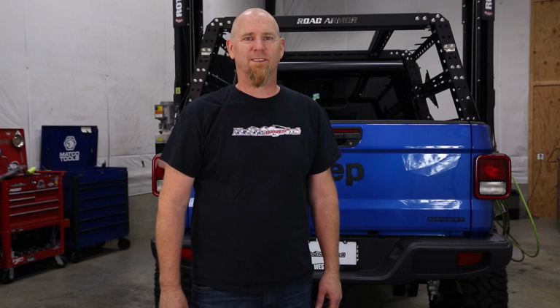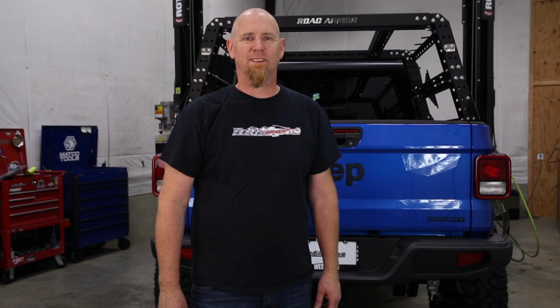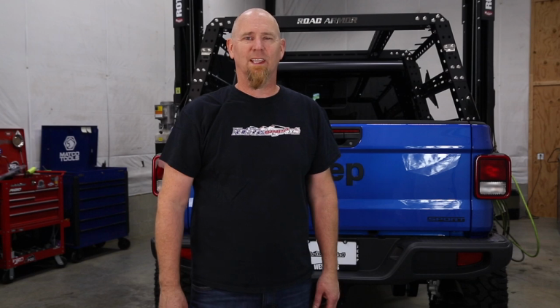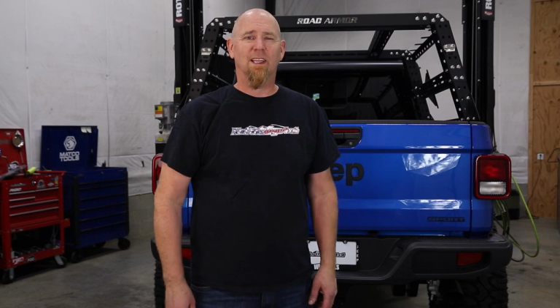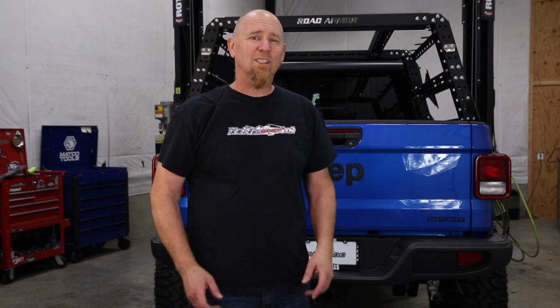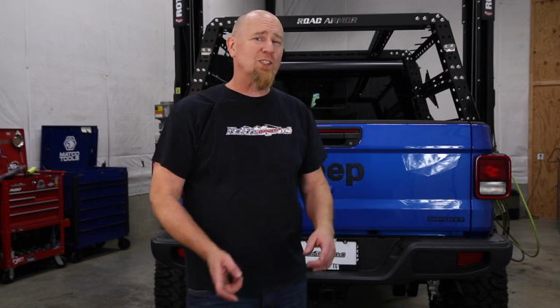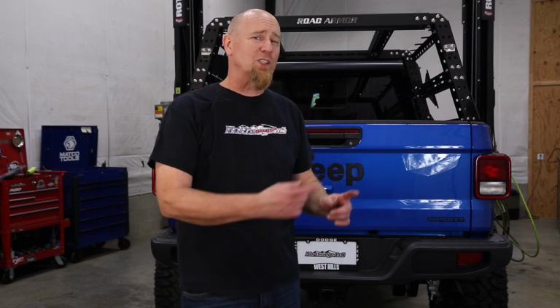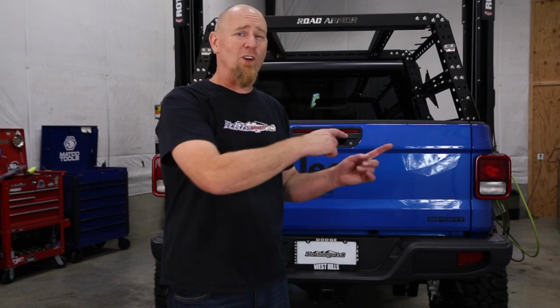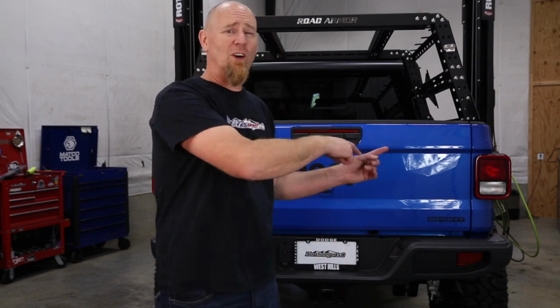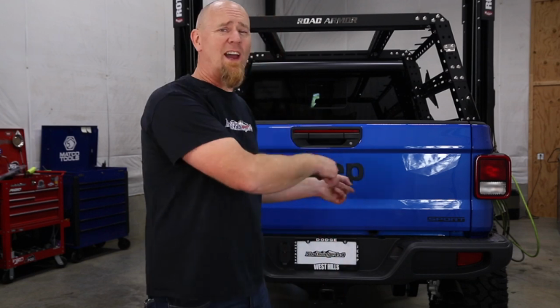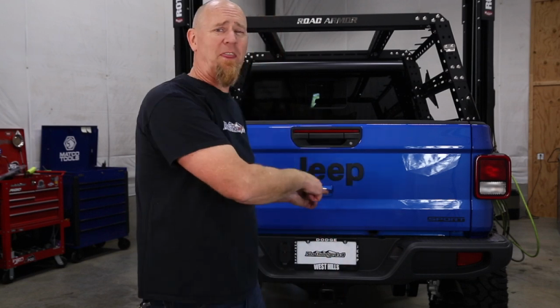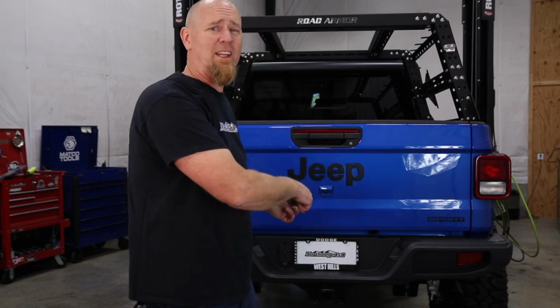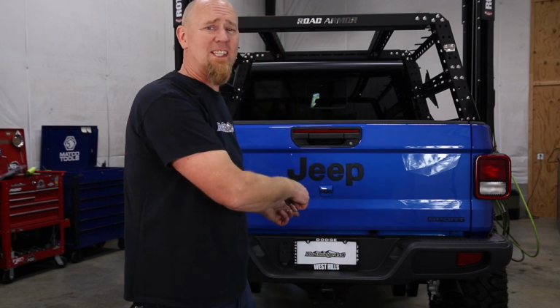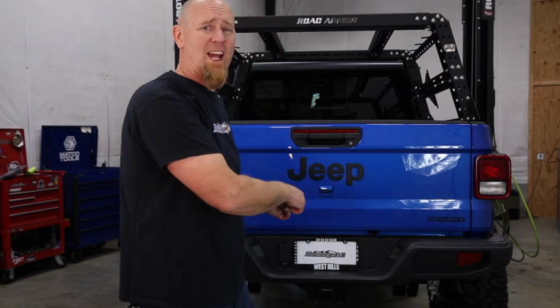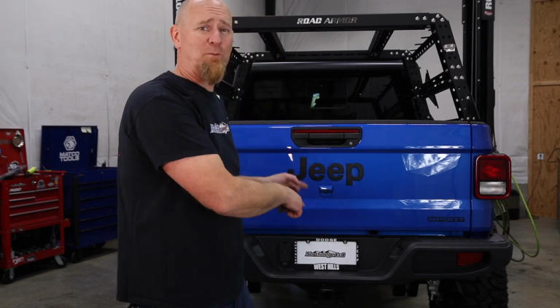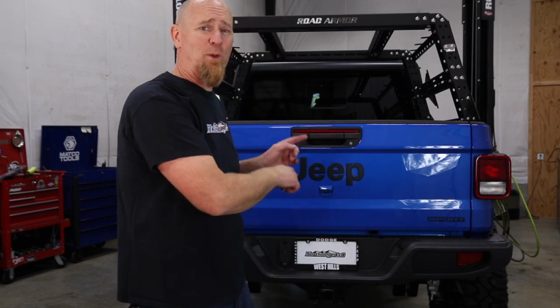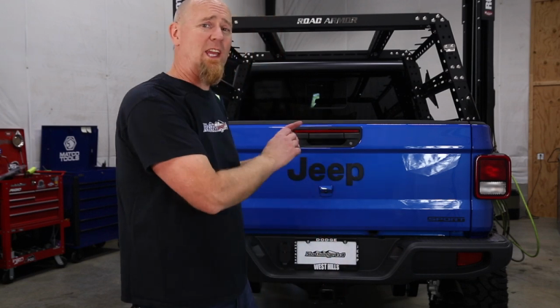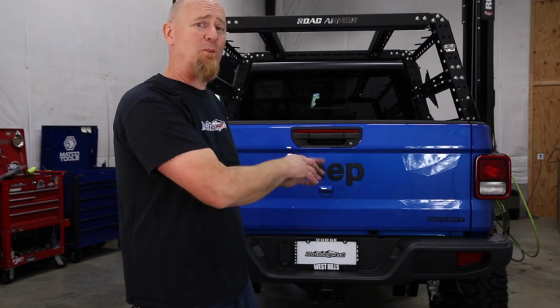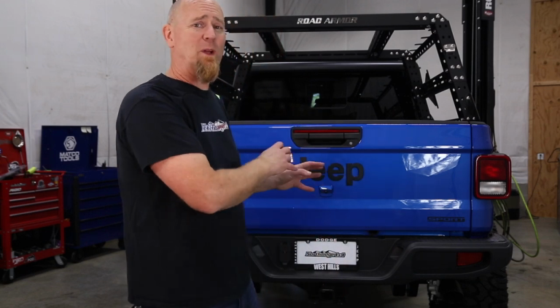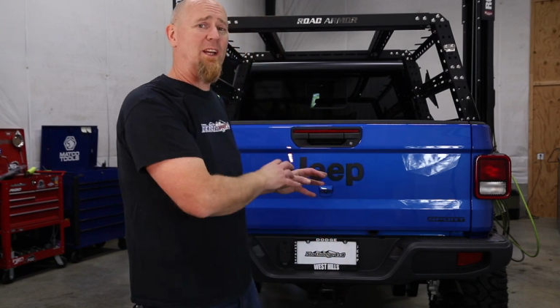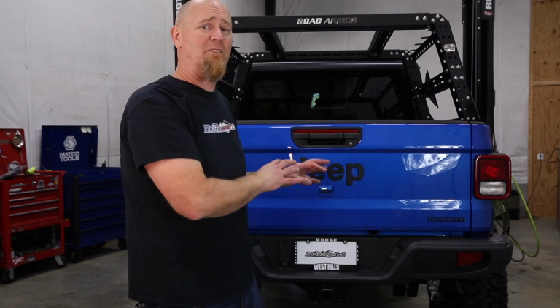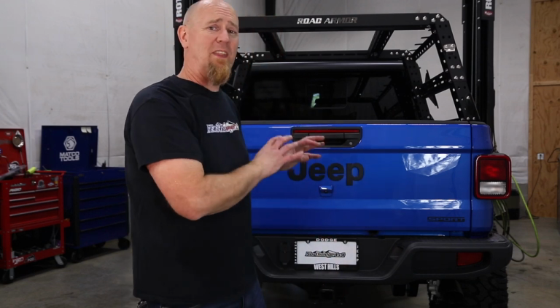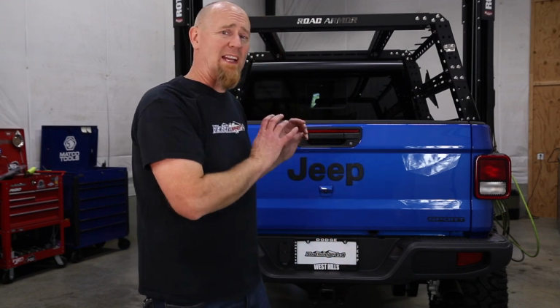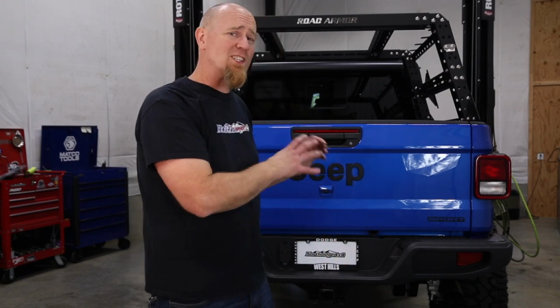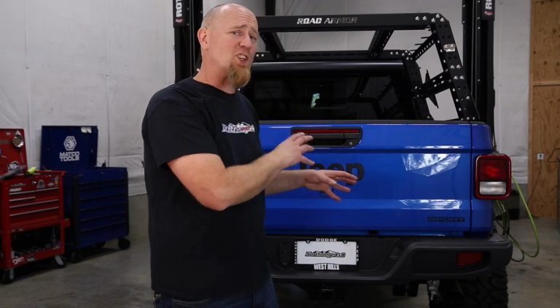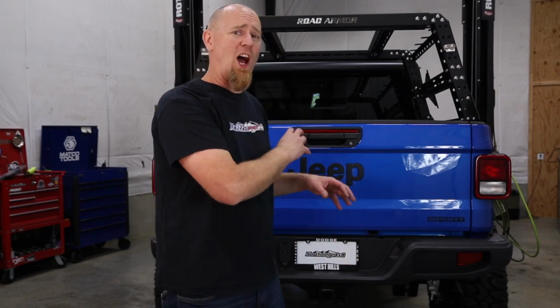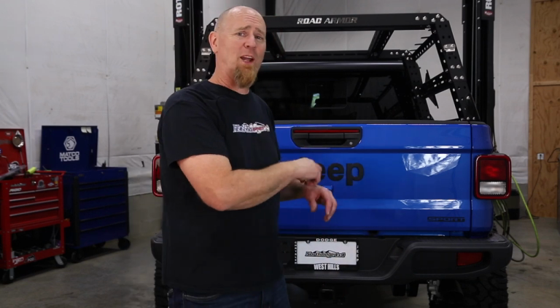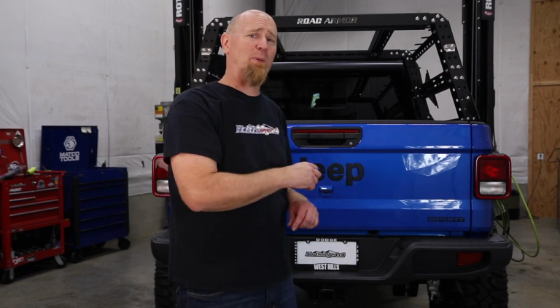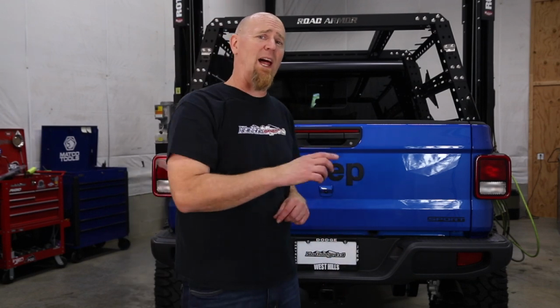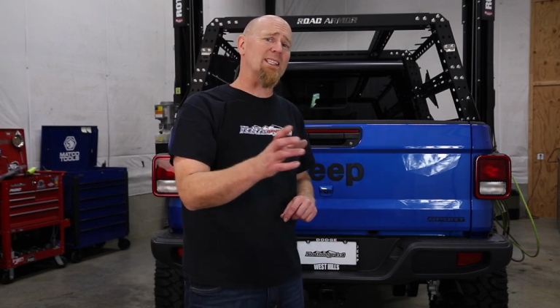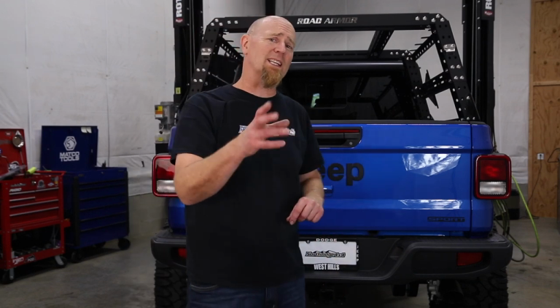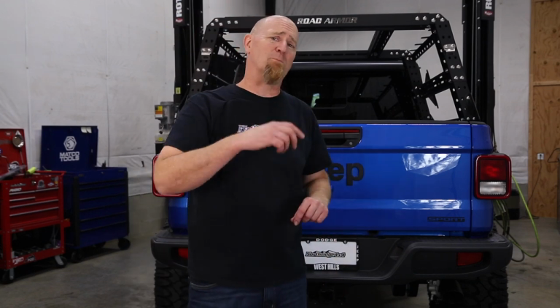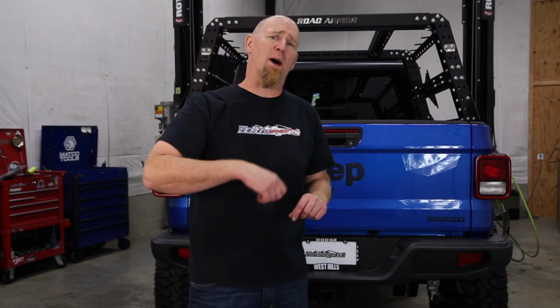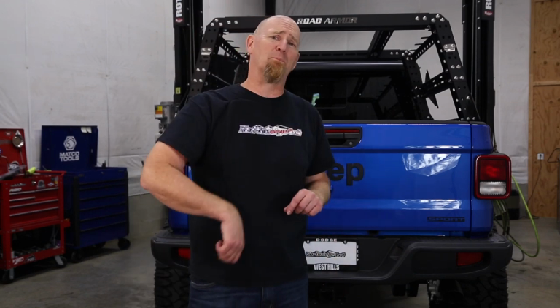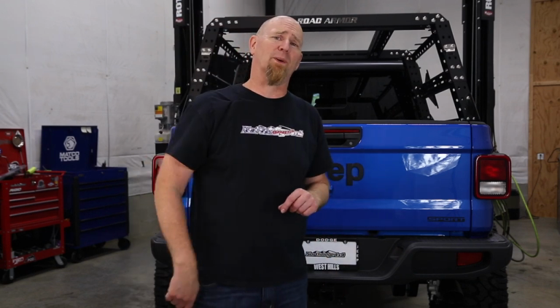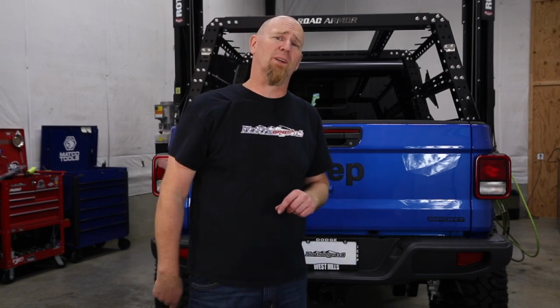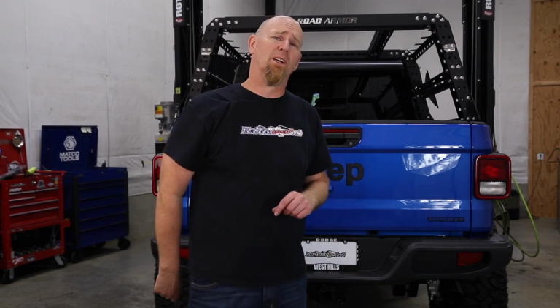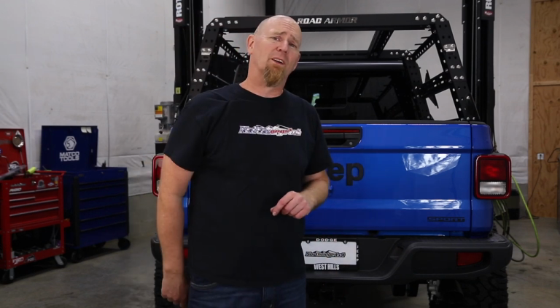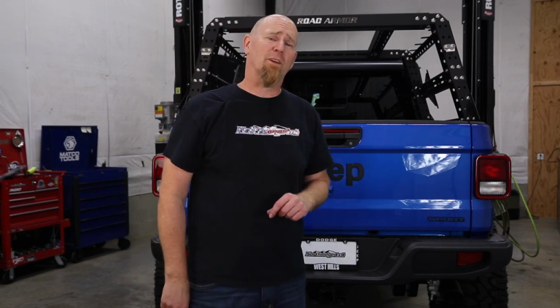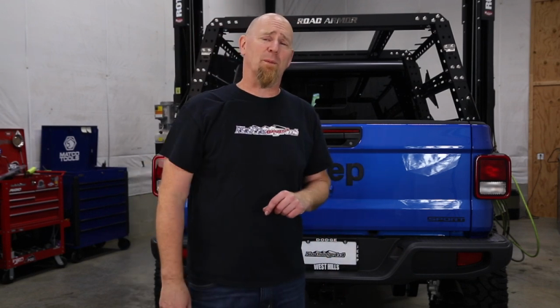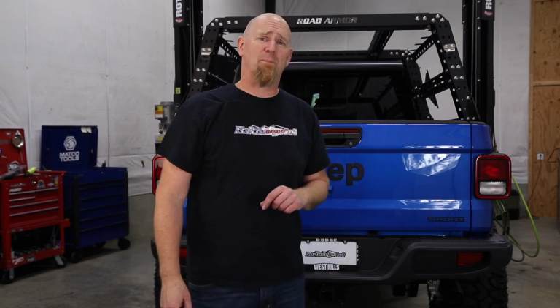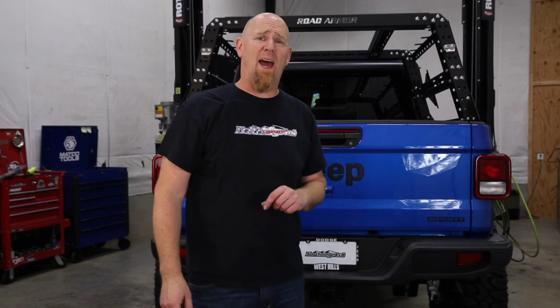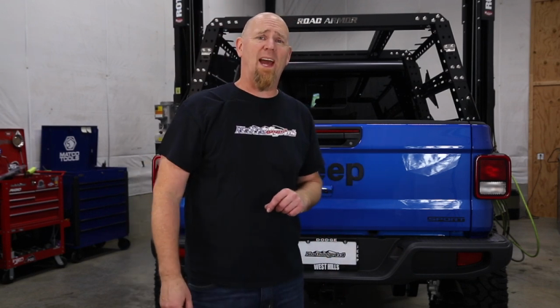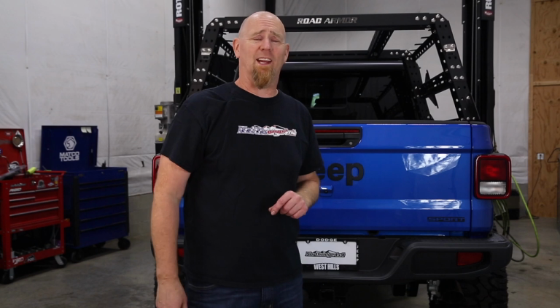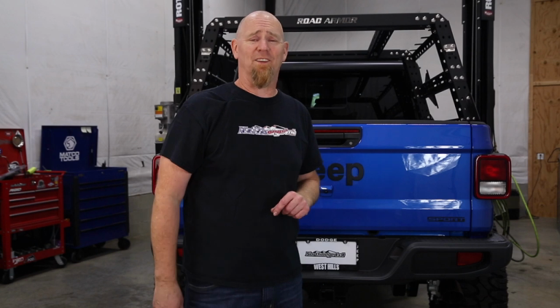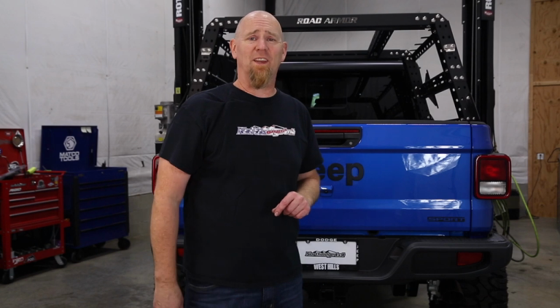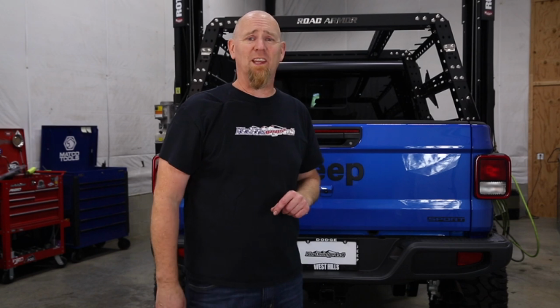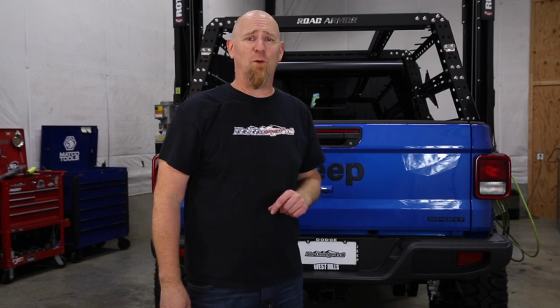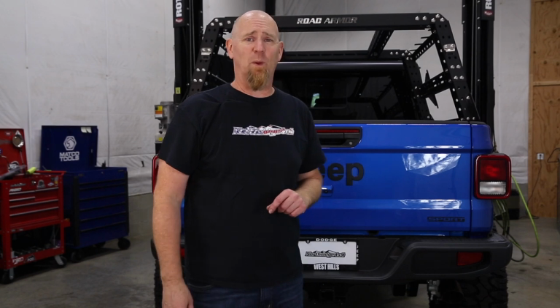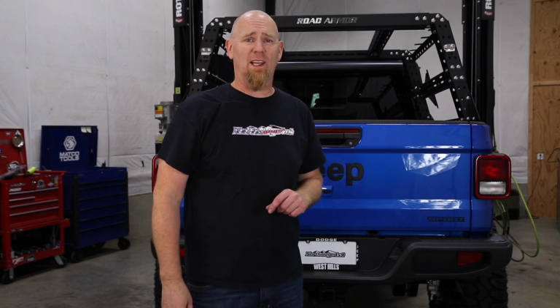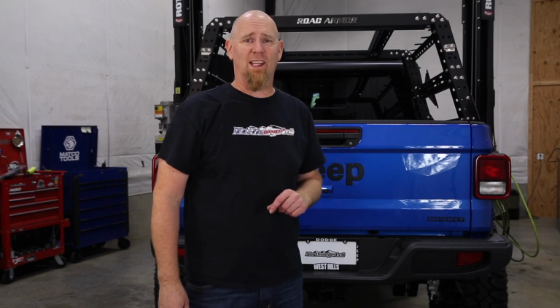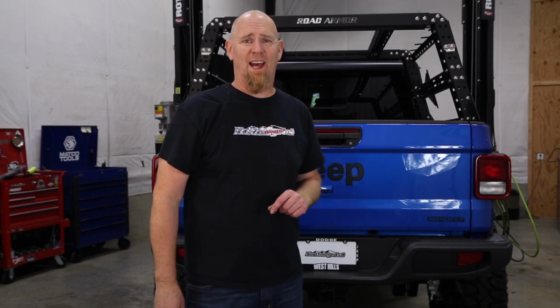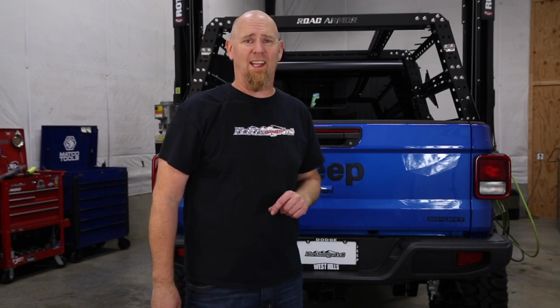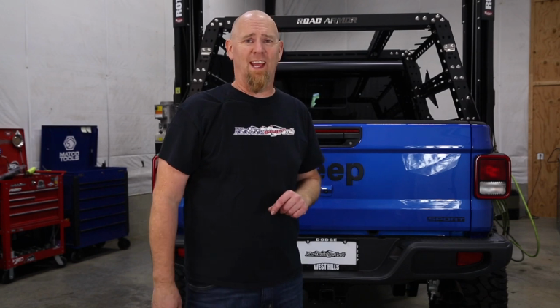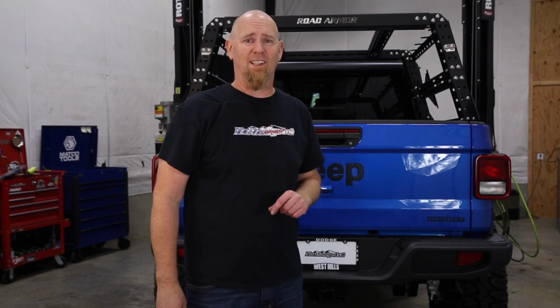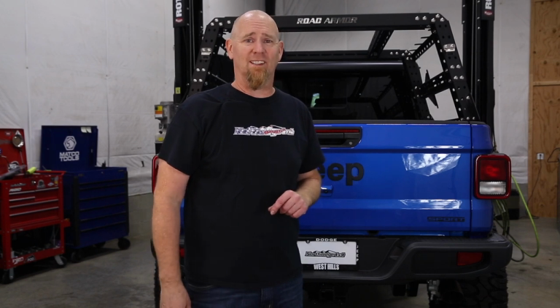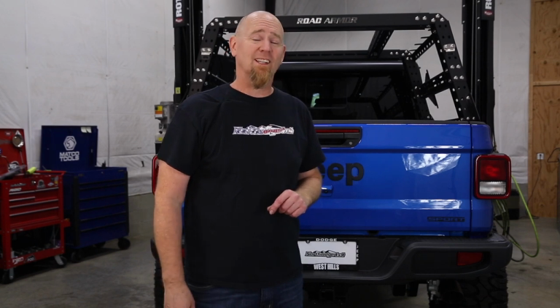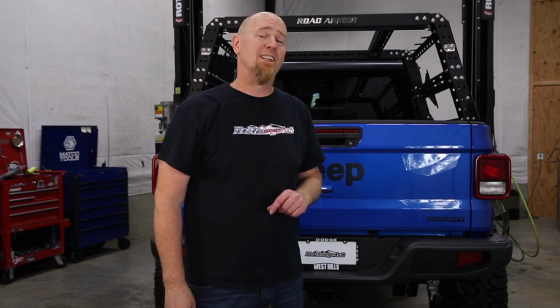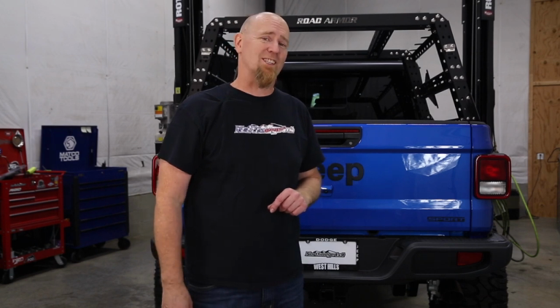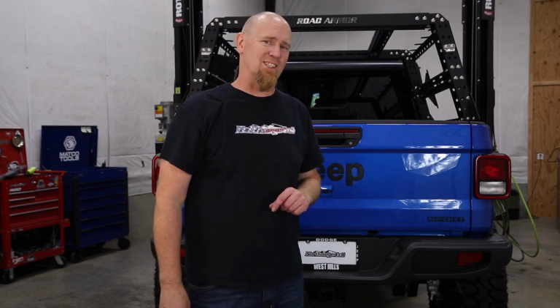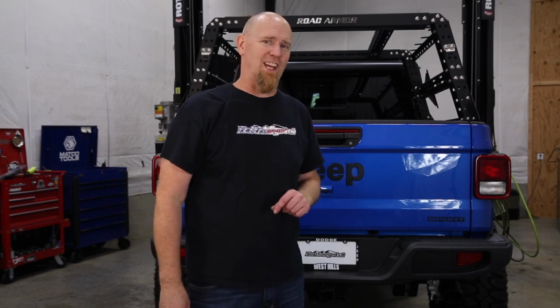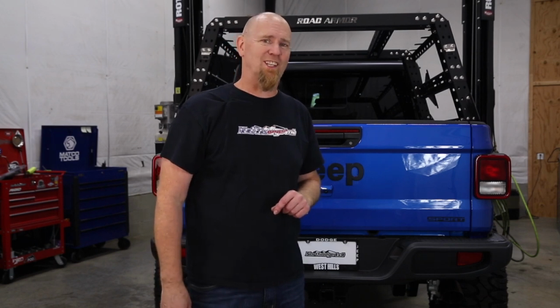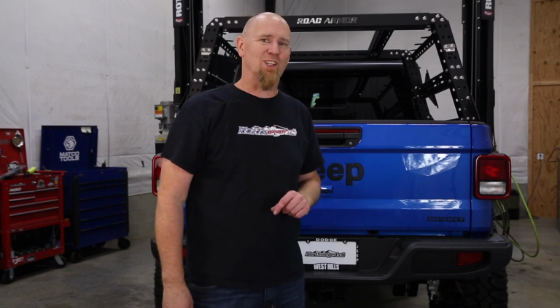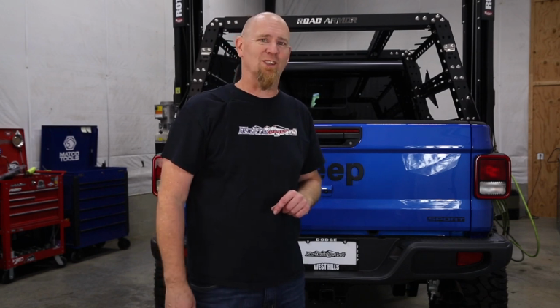So I think it's time we get rid of that stock plastic bumper from the back of the Giveaway Gladiator. Stay tuned.